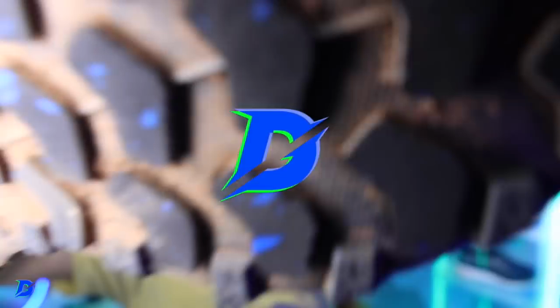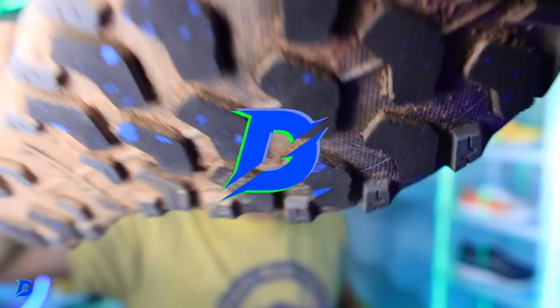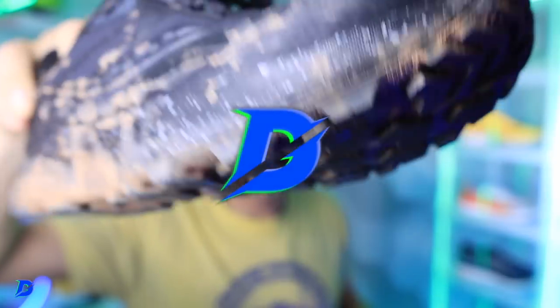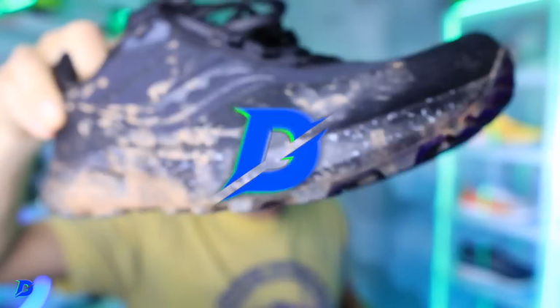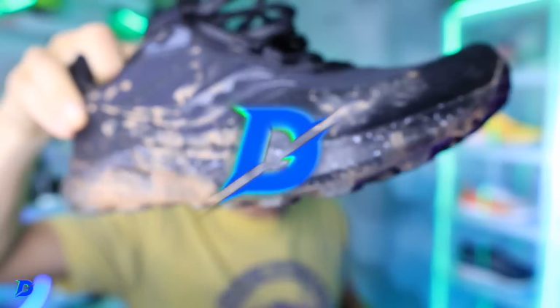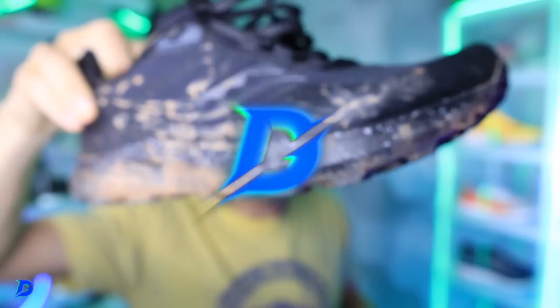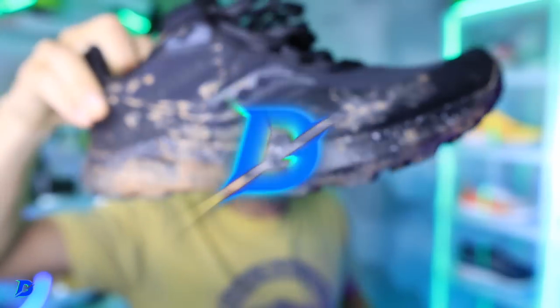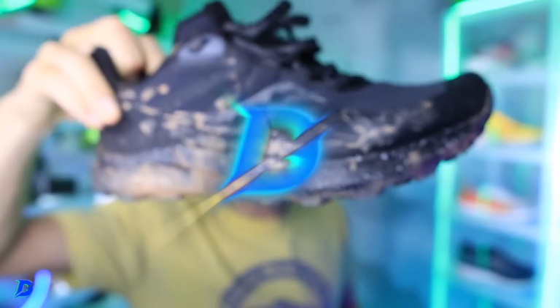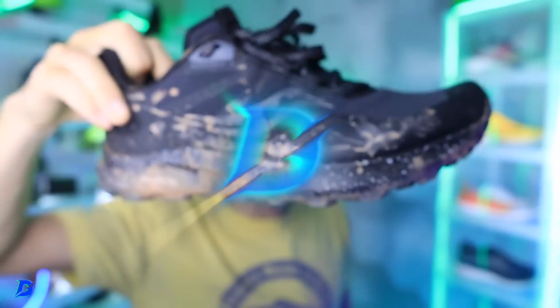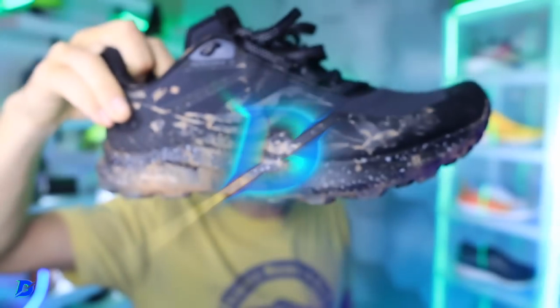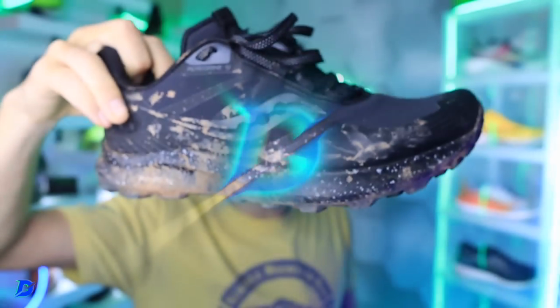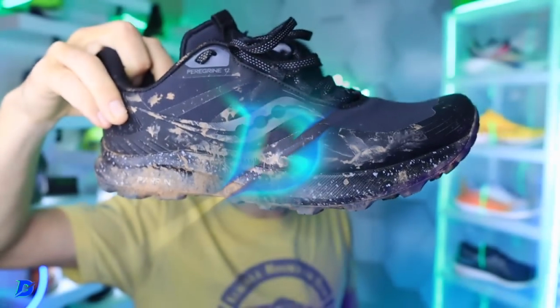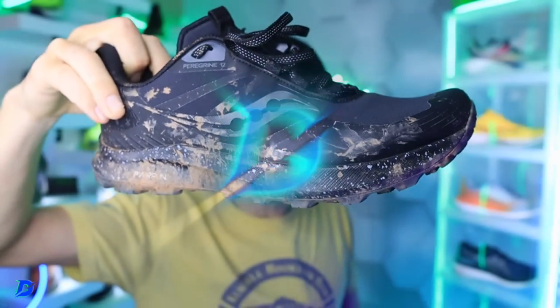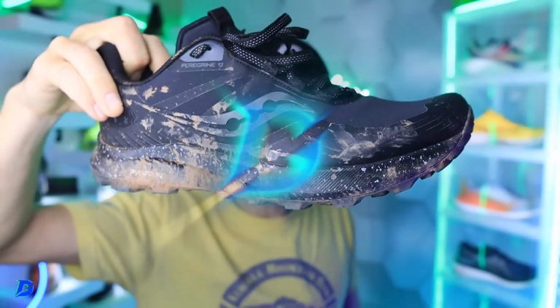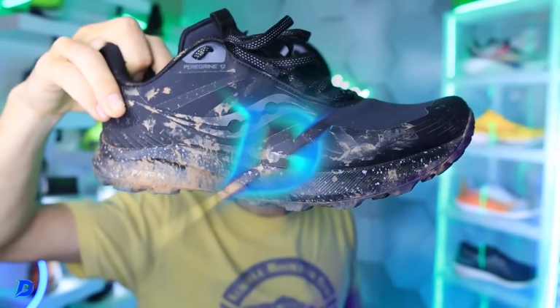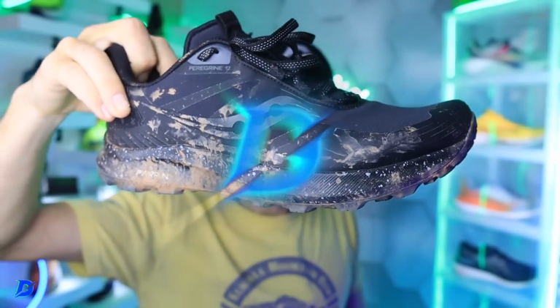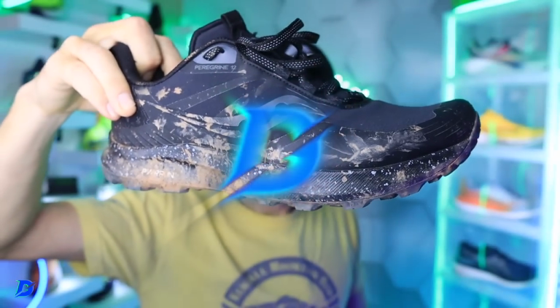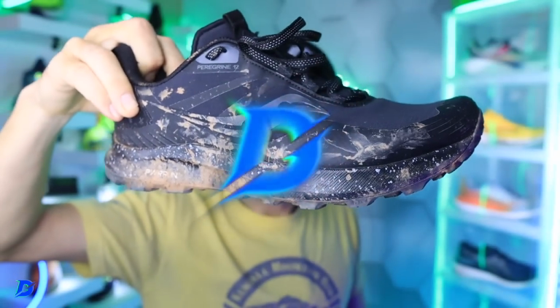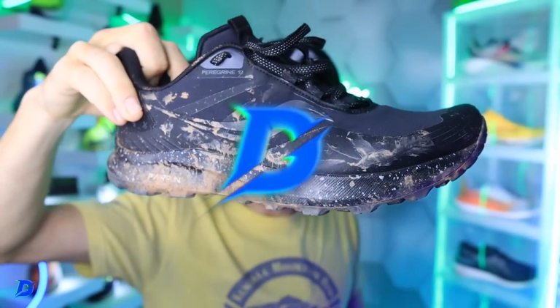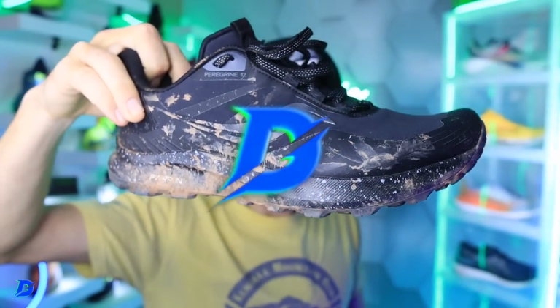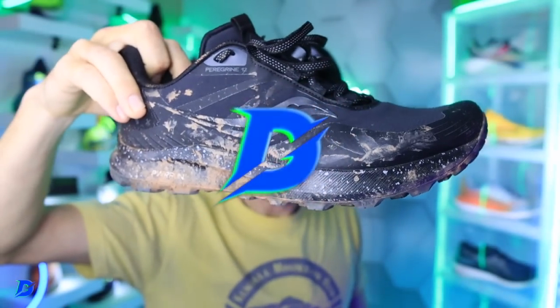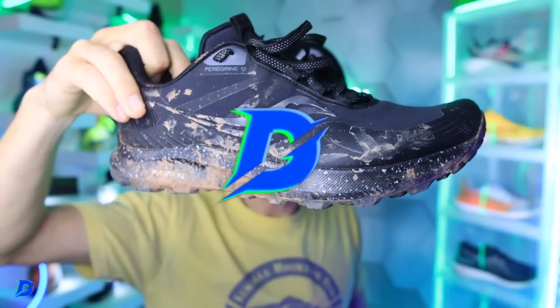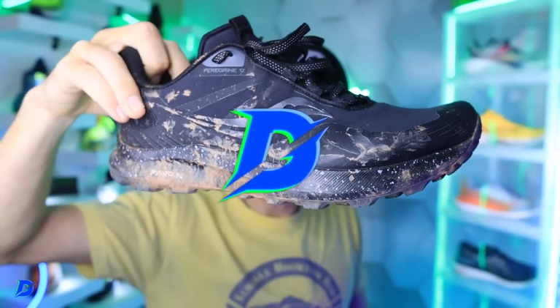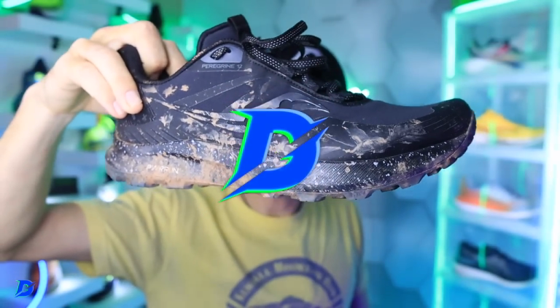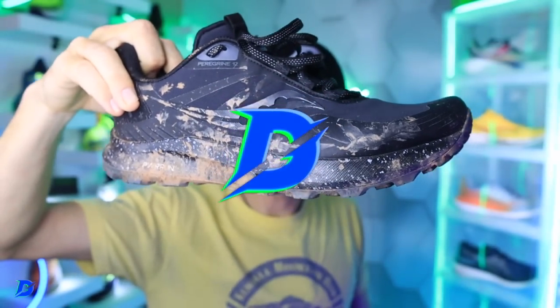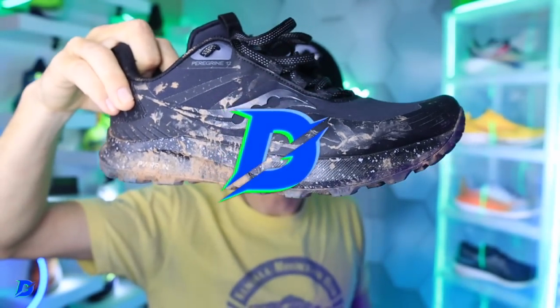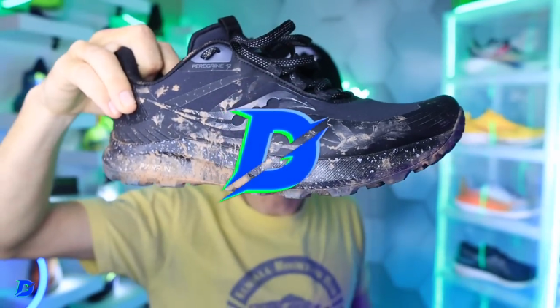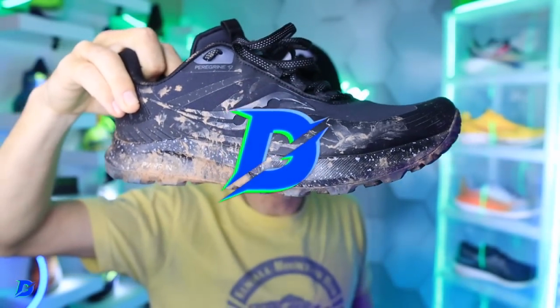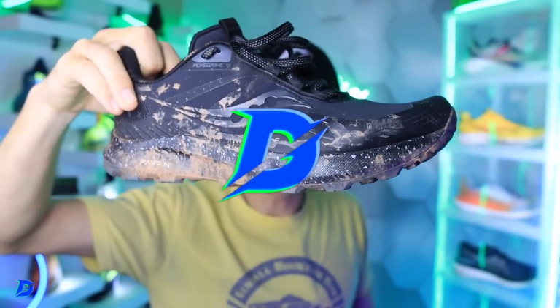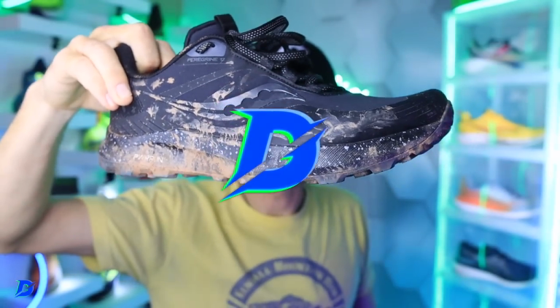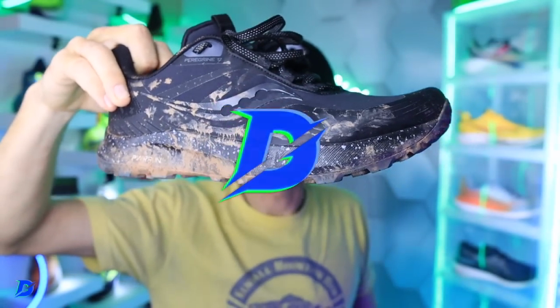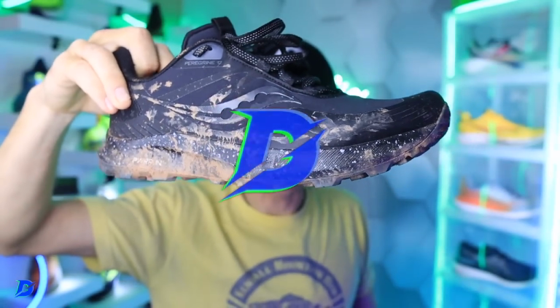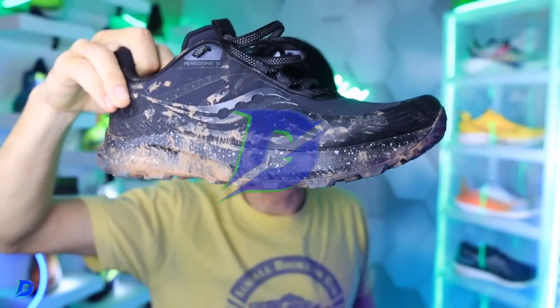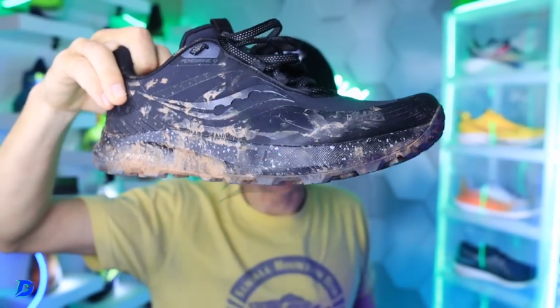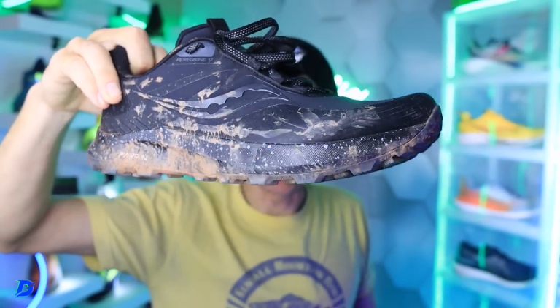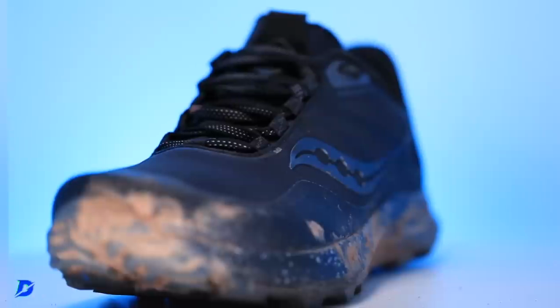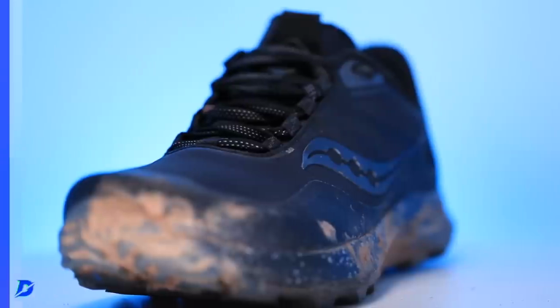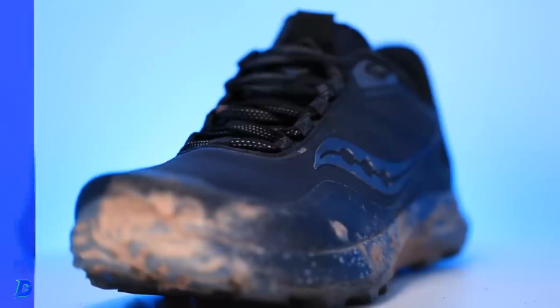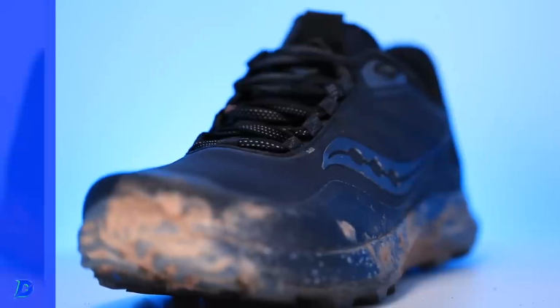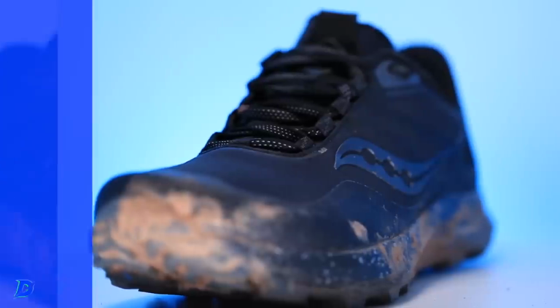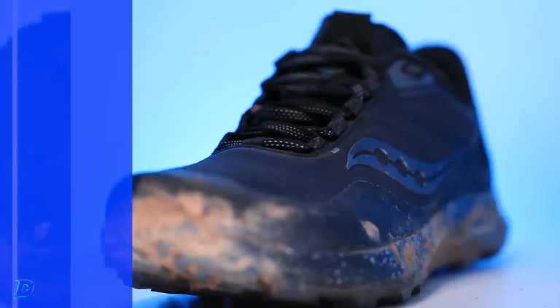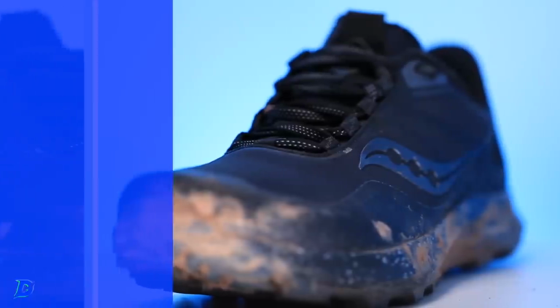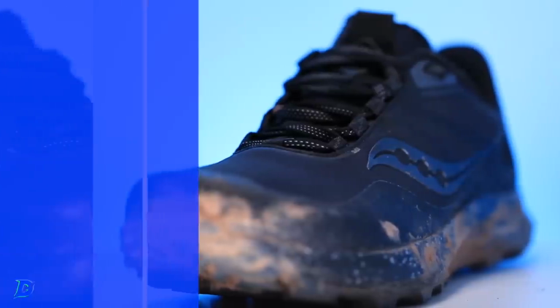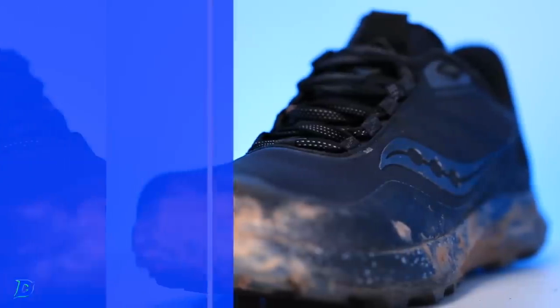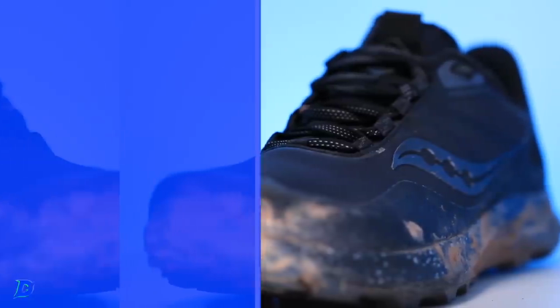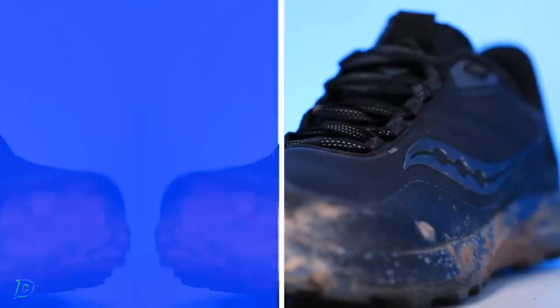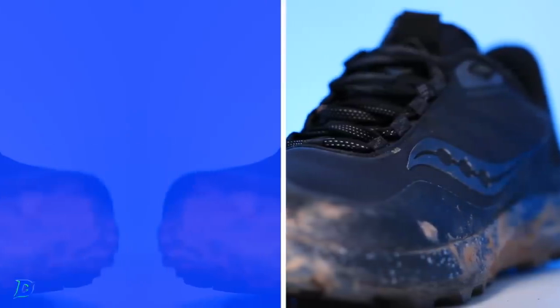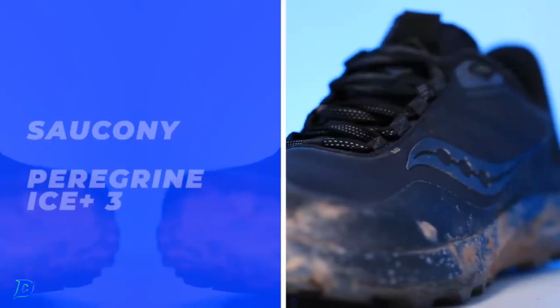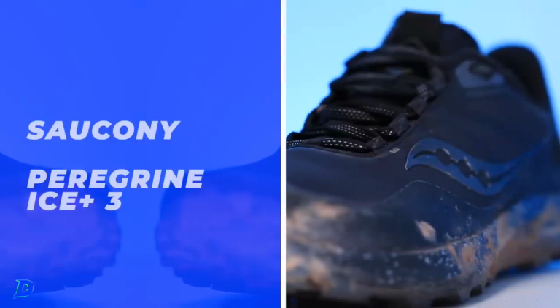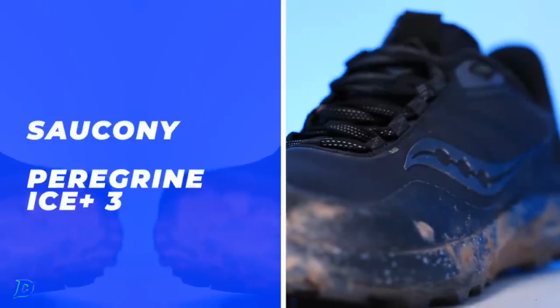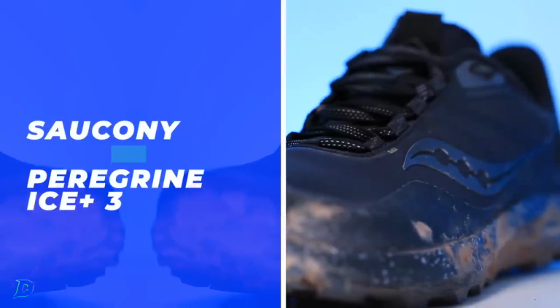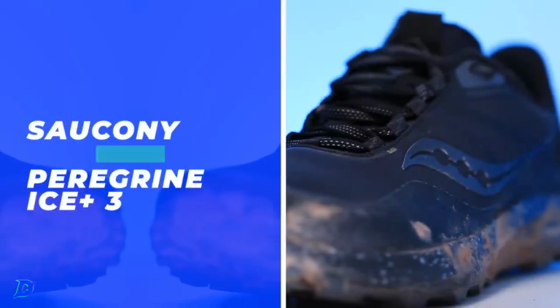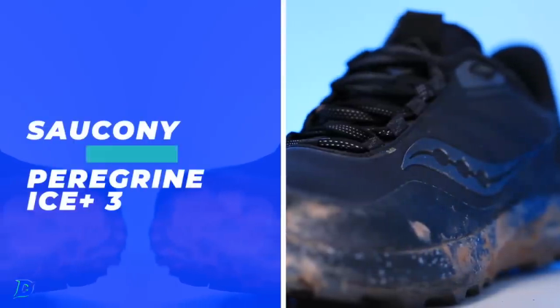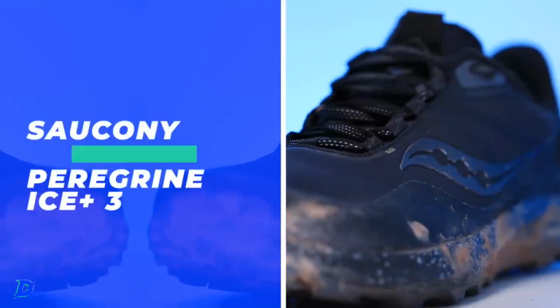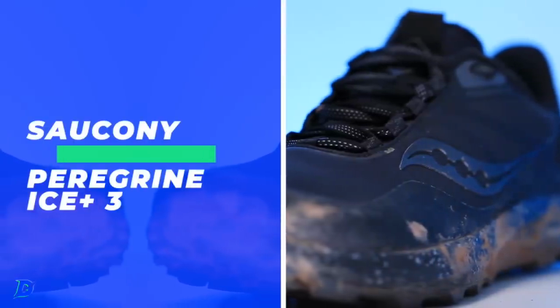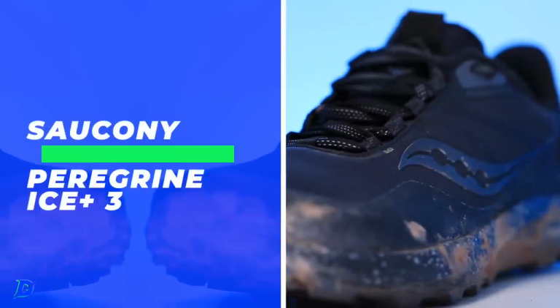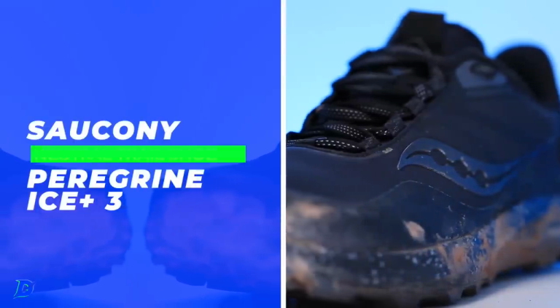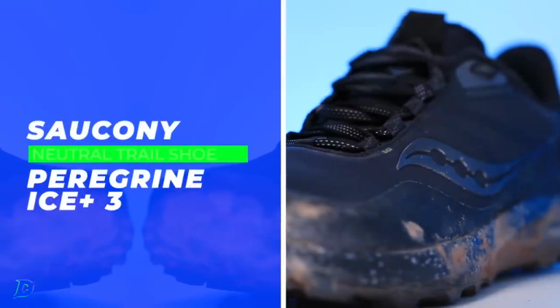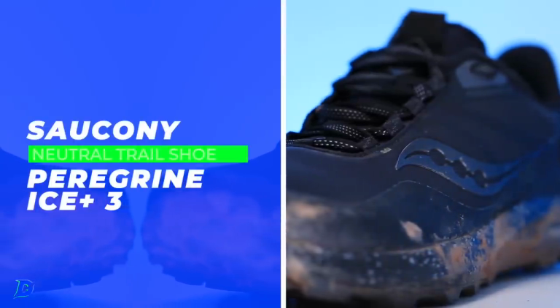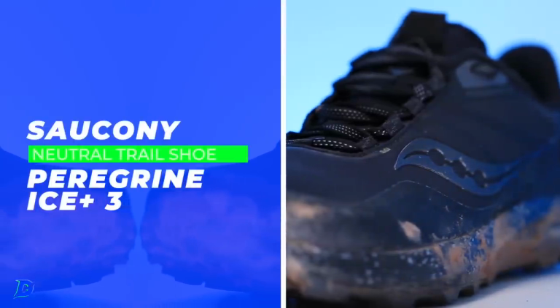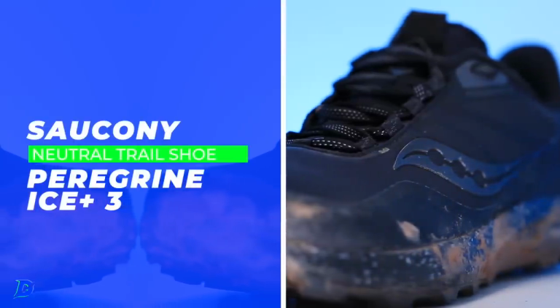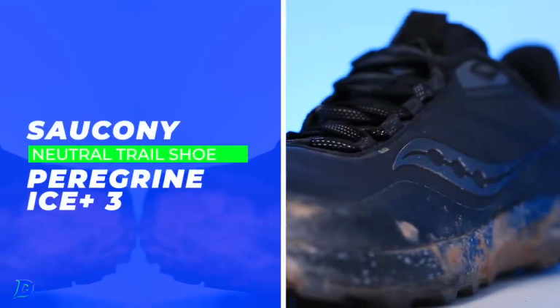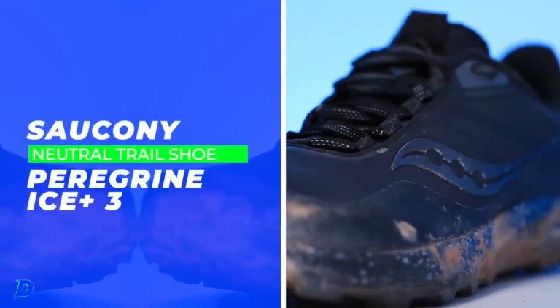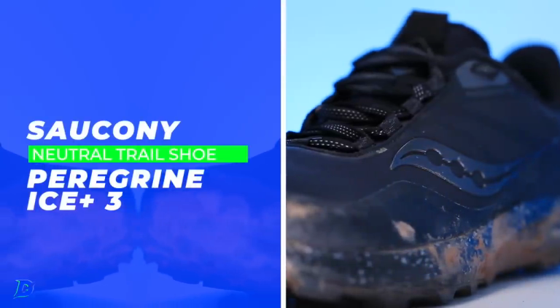Saucony, come on now, throwing down again — unbelievable. Weight is decent.